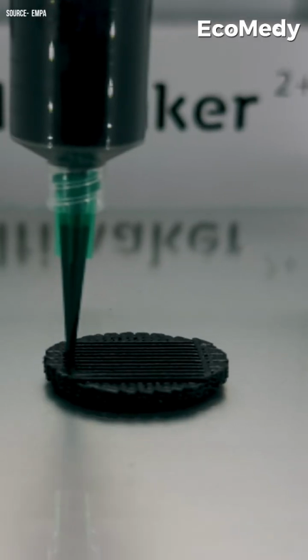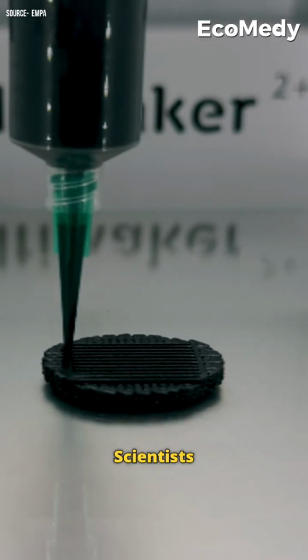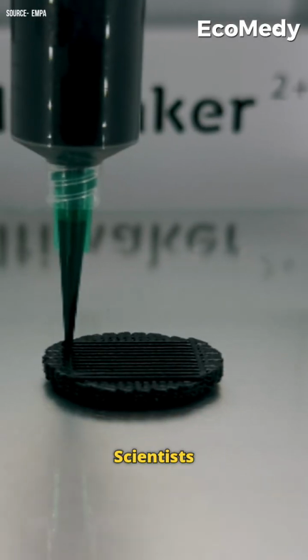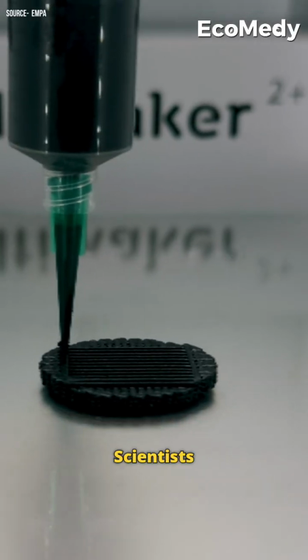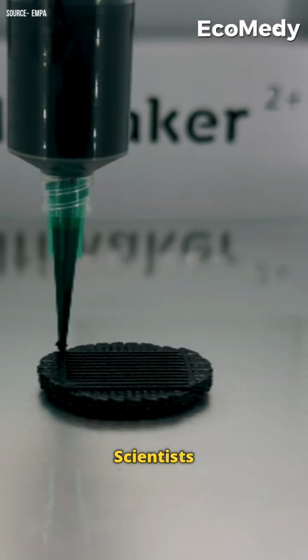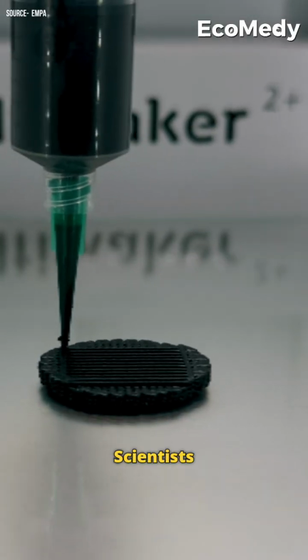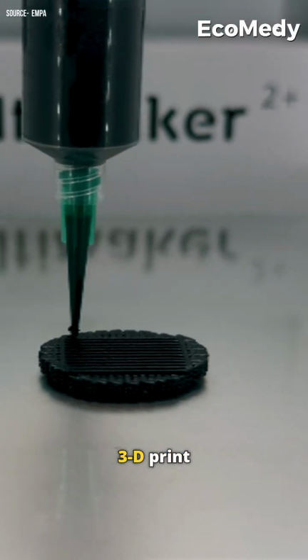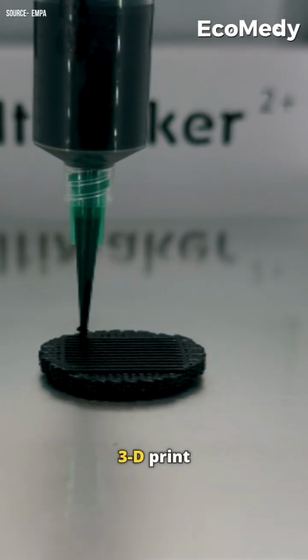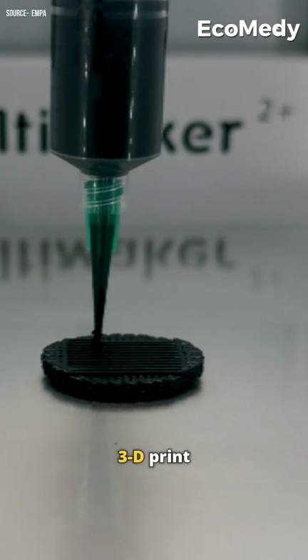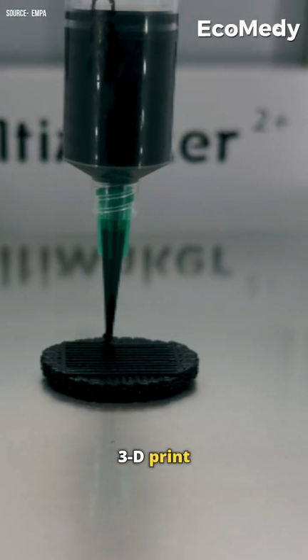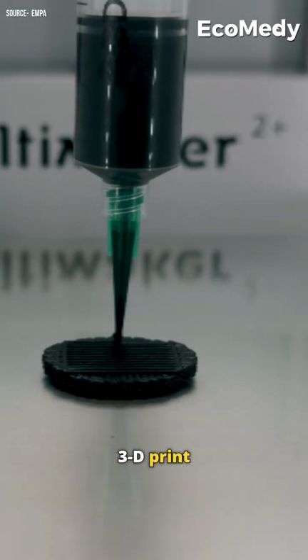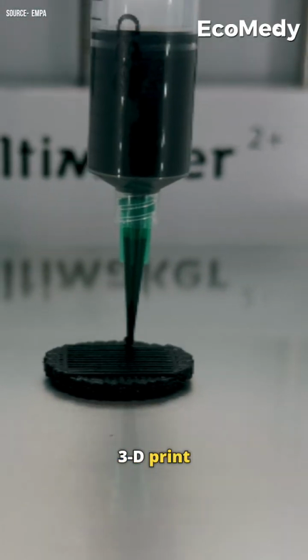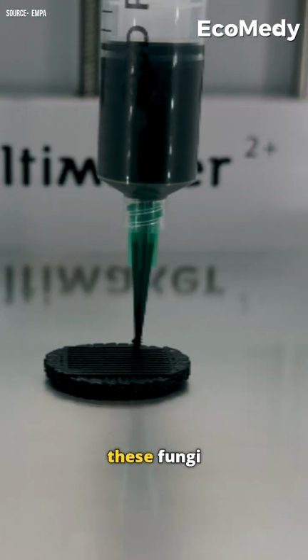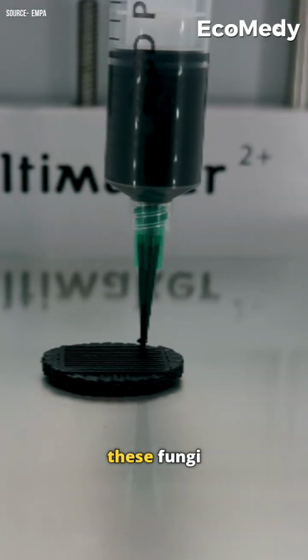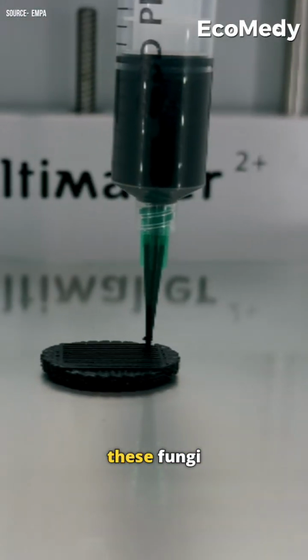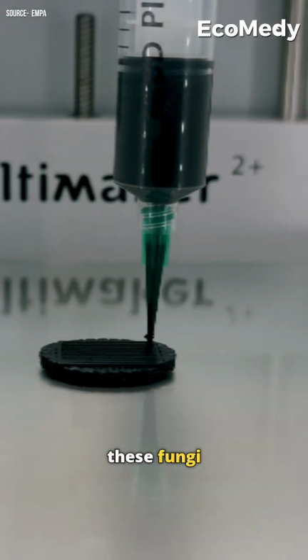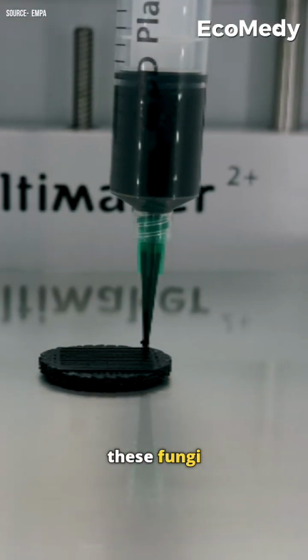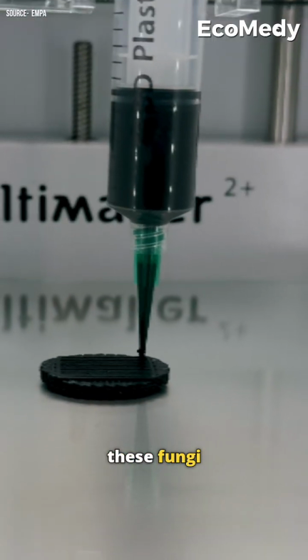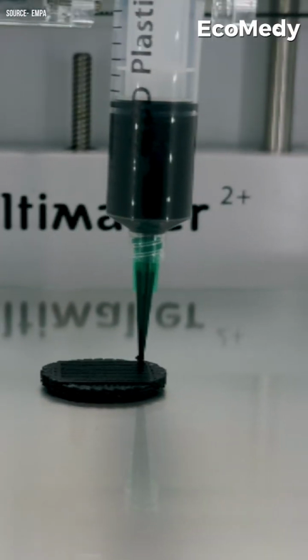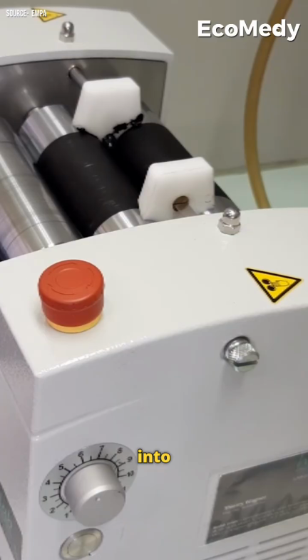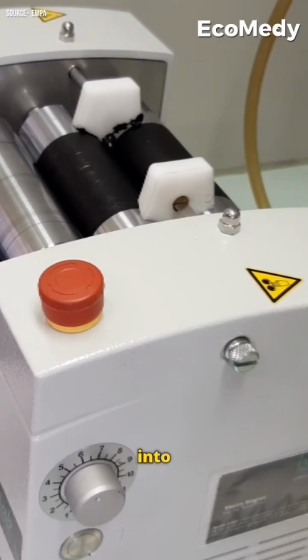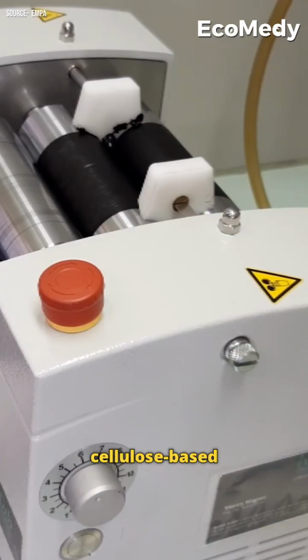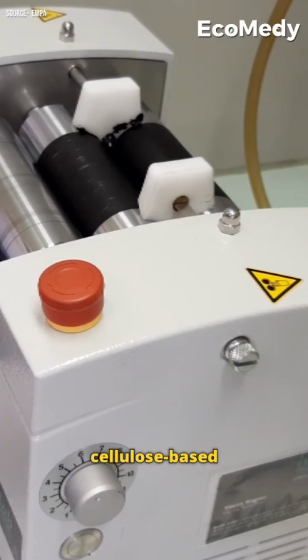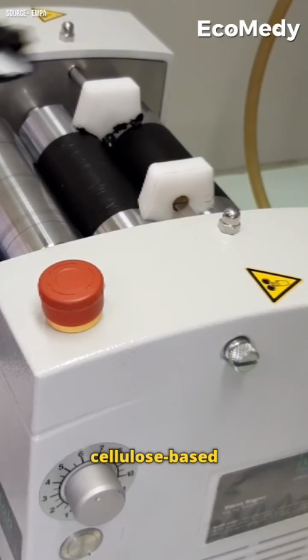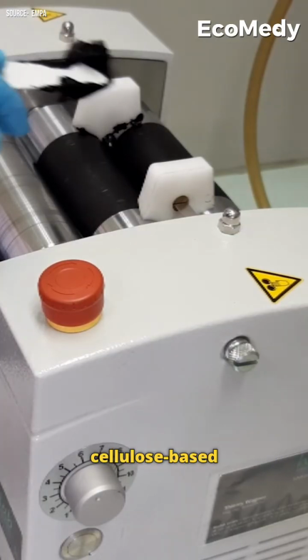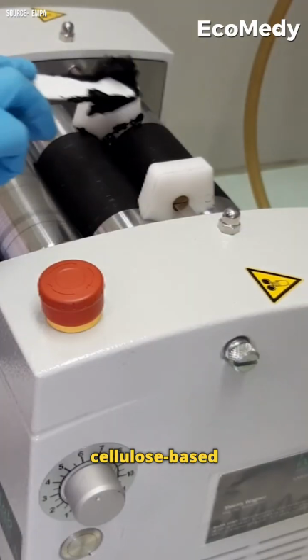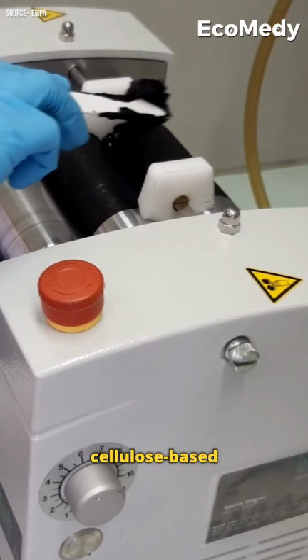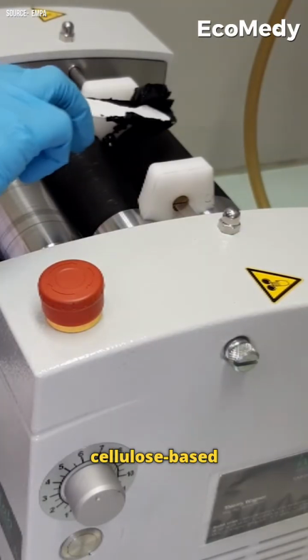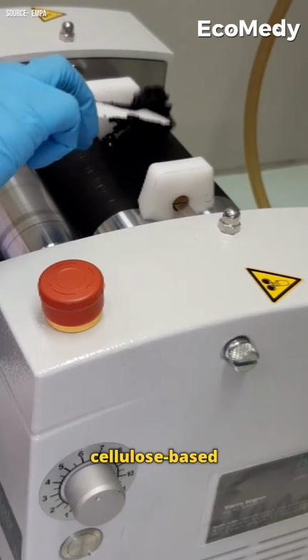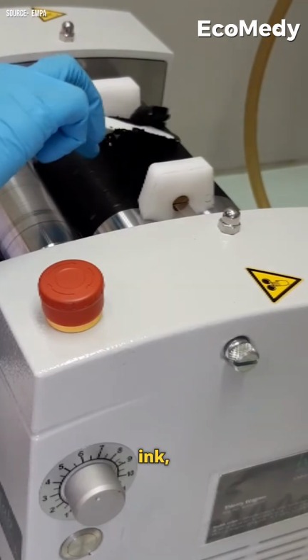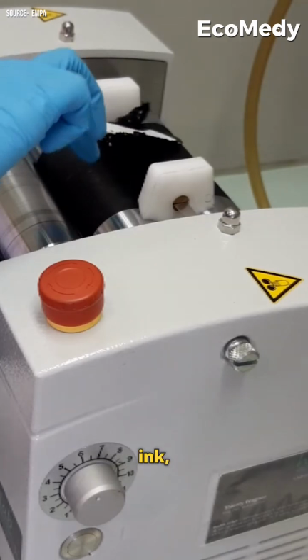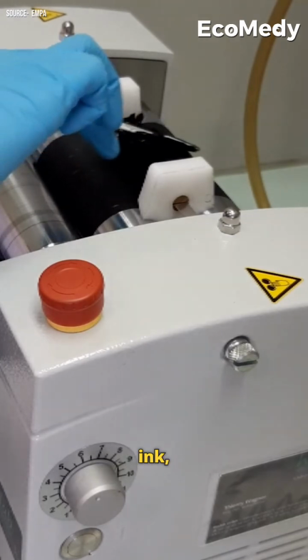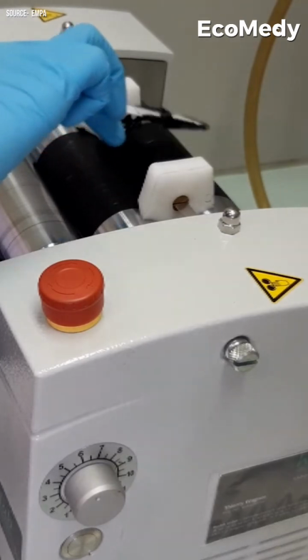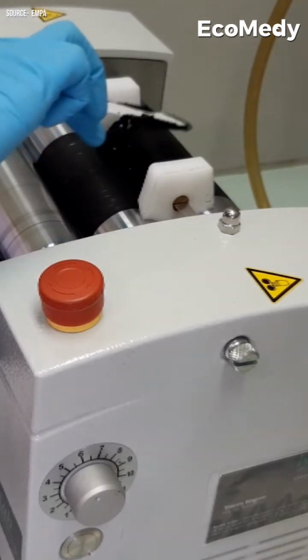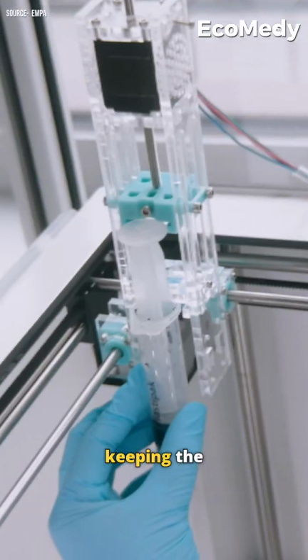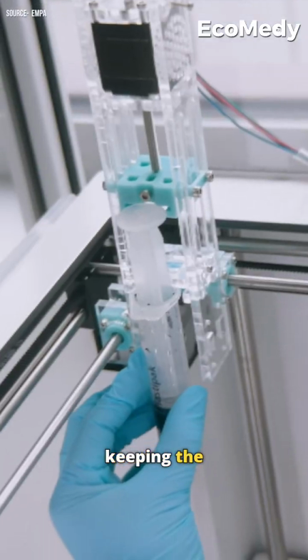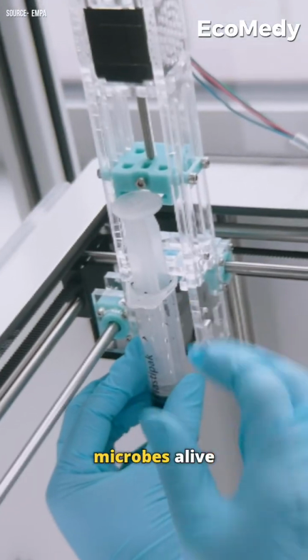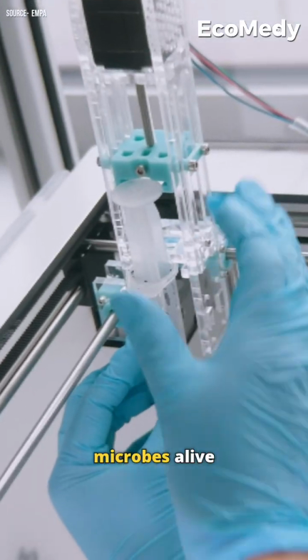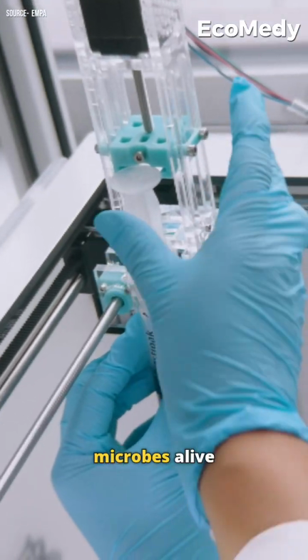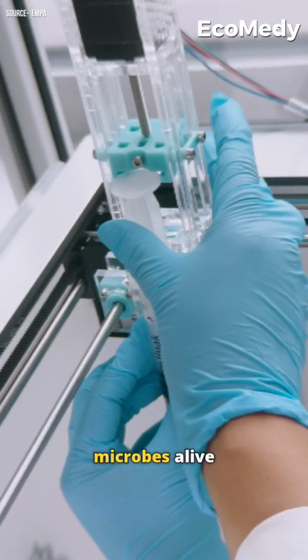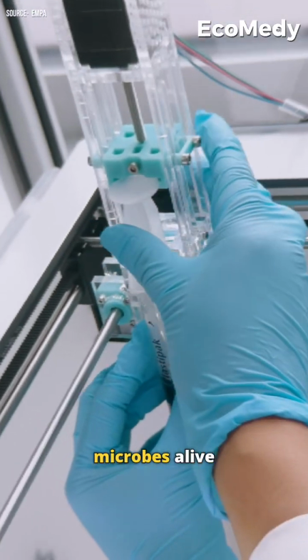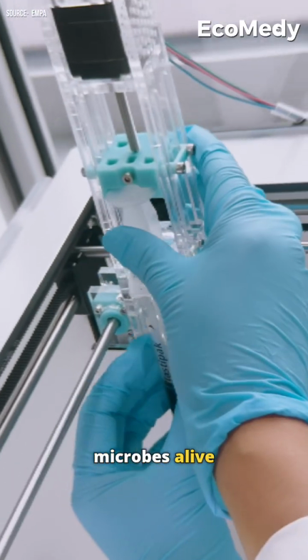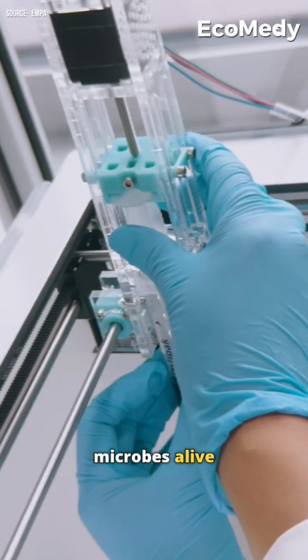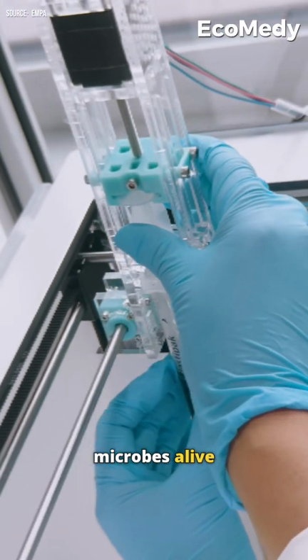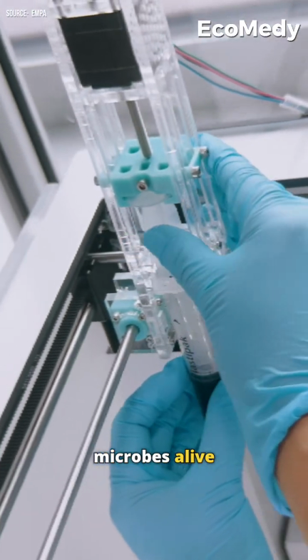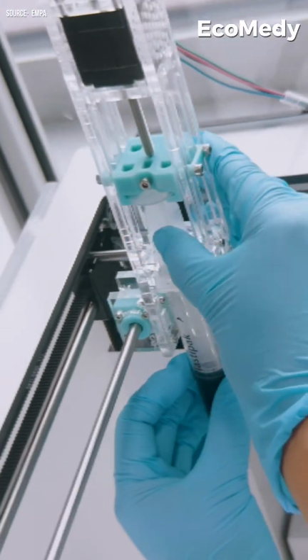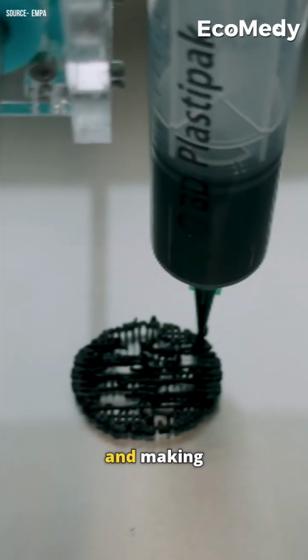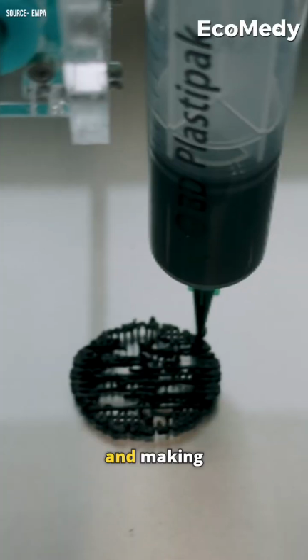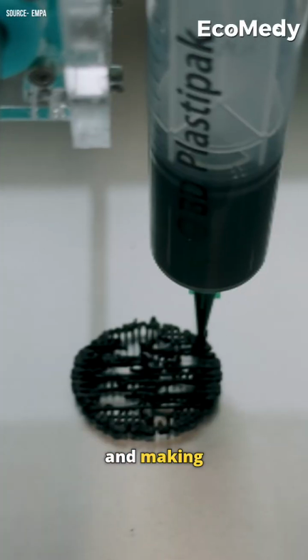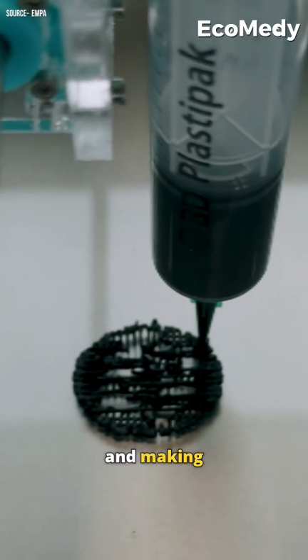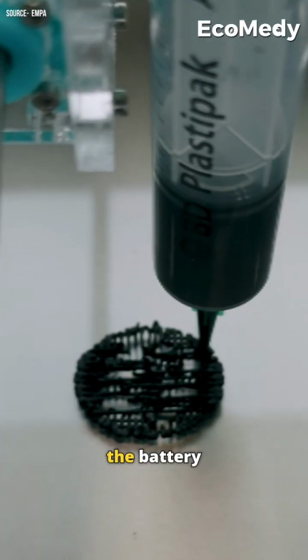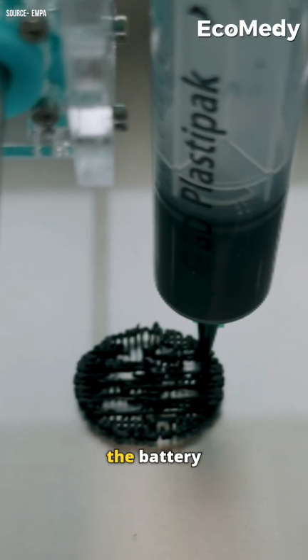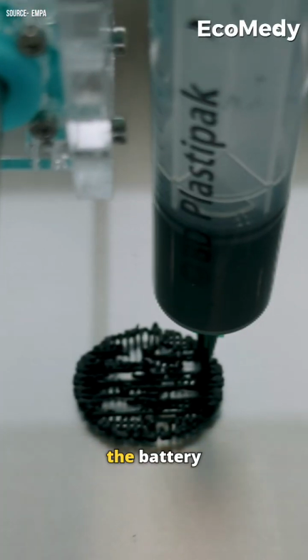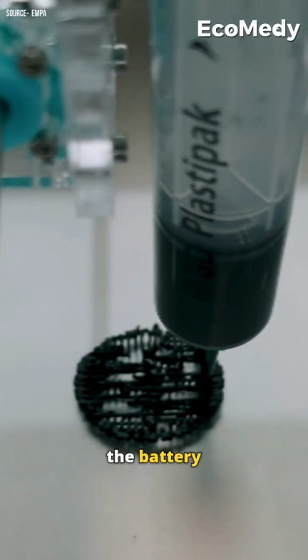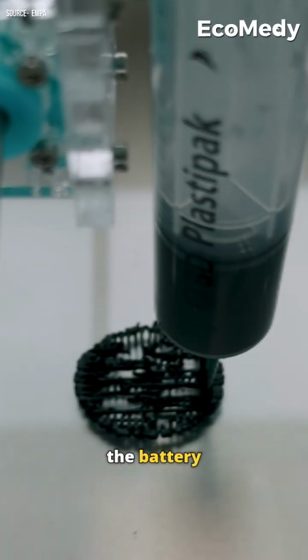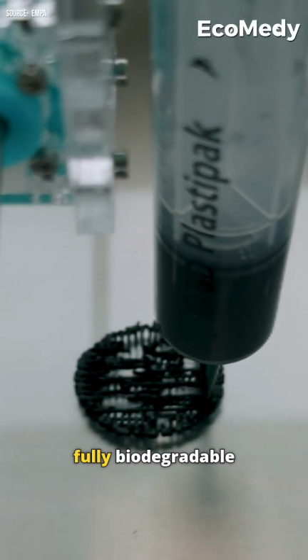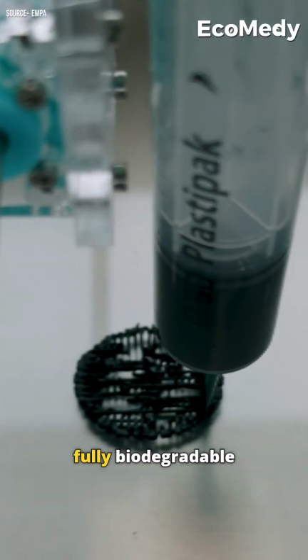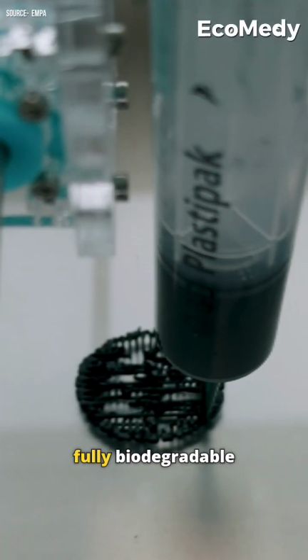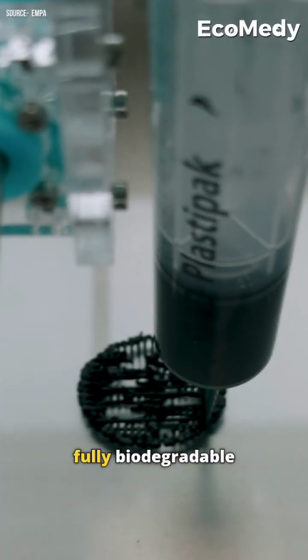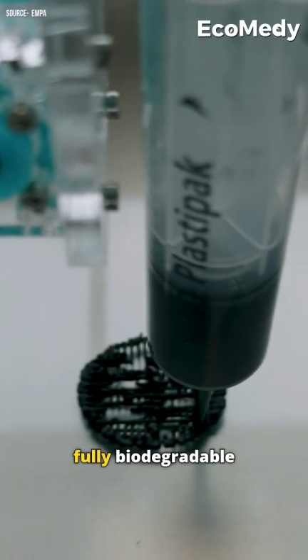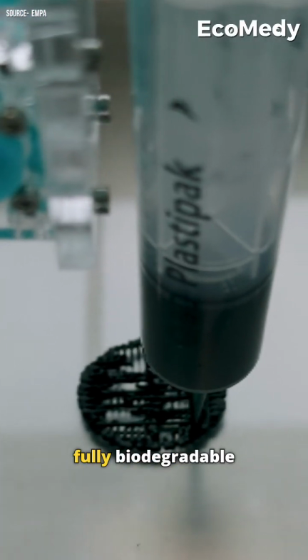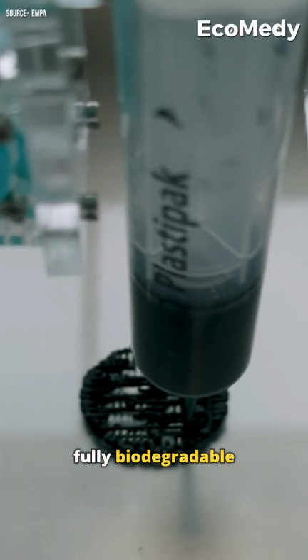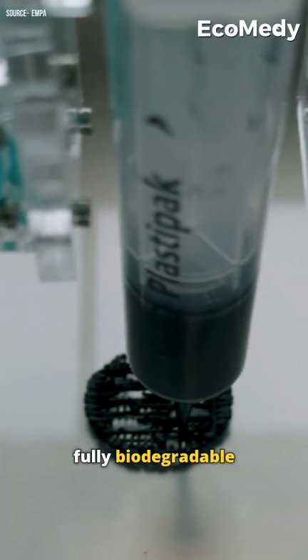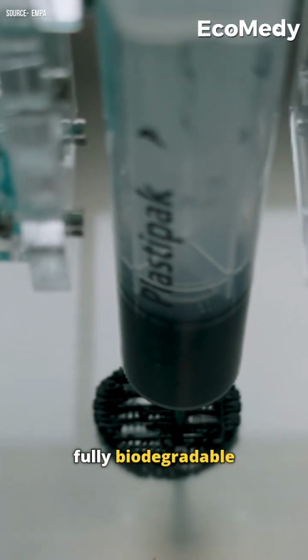Scientists 3D print these fungi into cellulose-based ink, keeping the microbes alive and making the battery fully biodegradable.